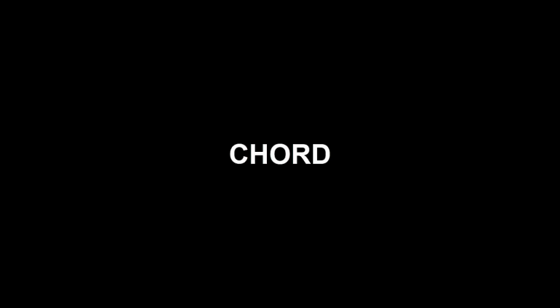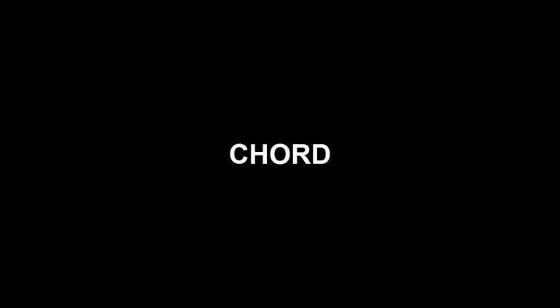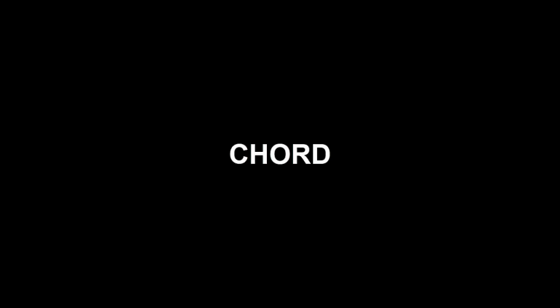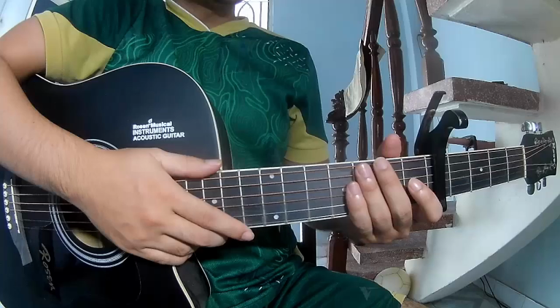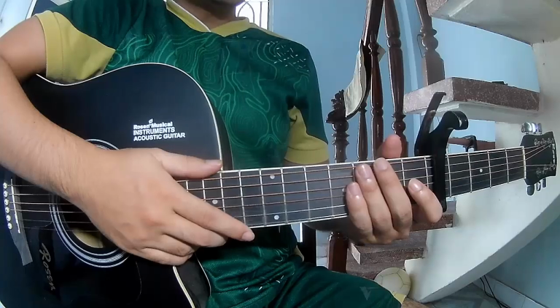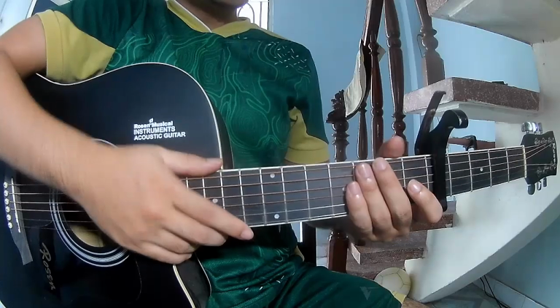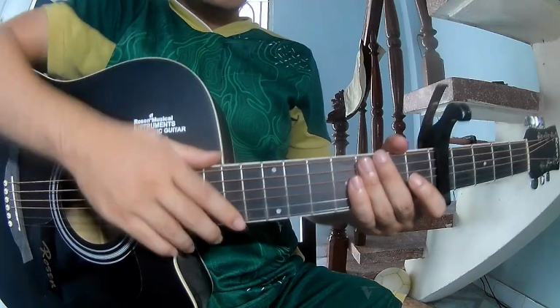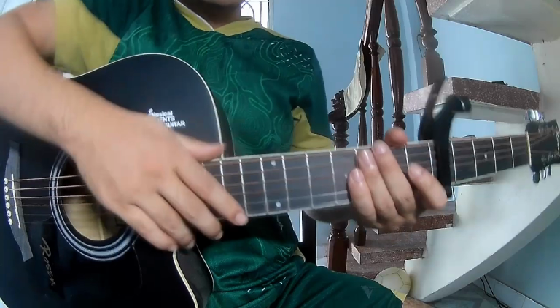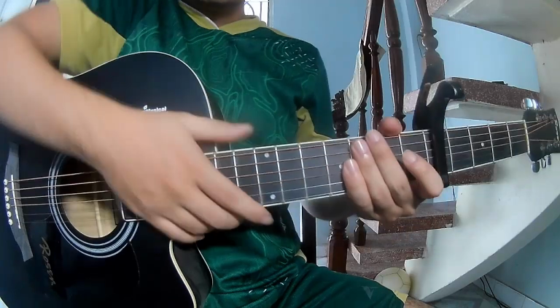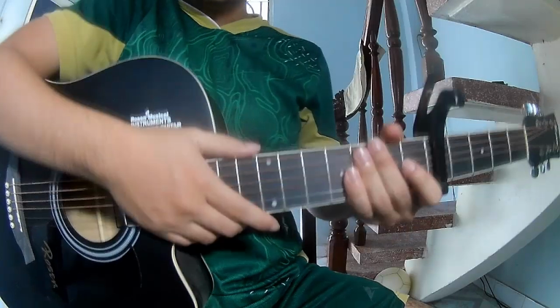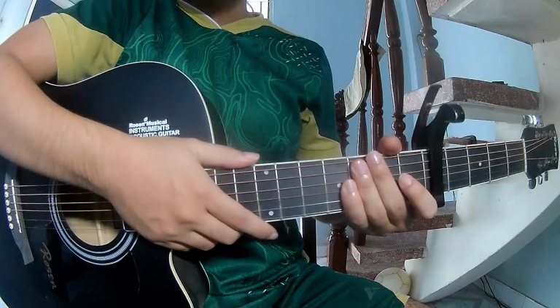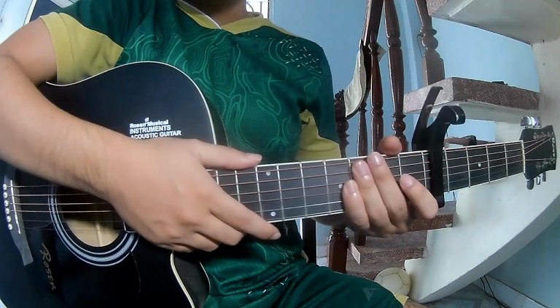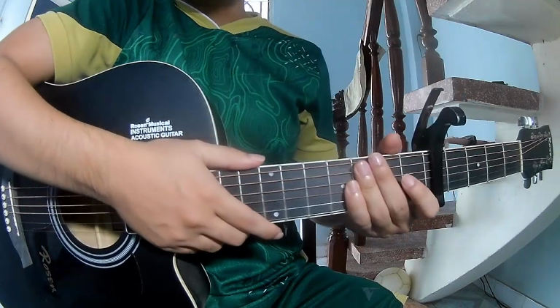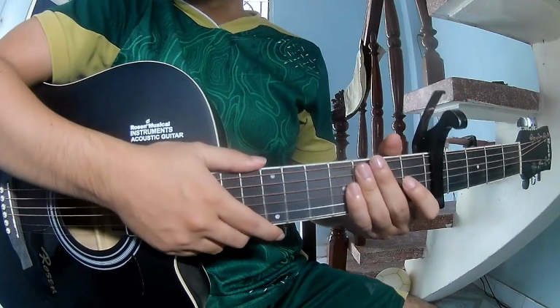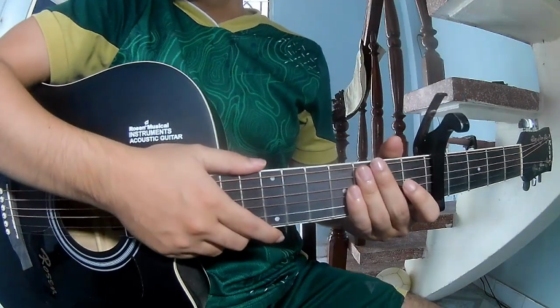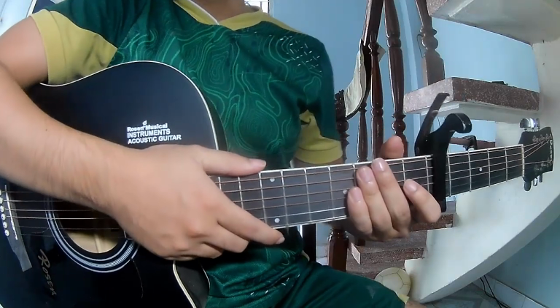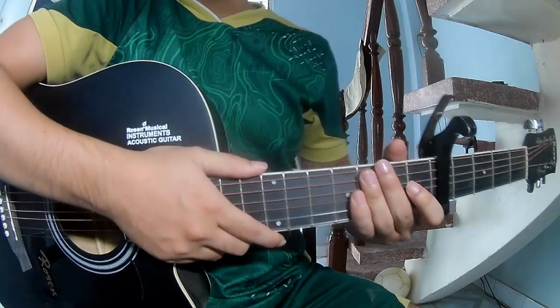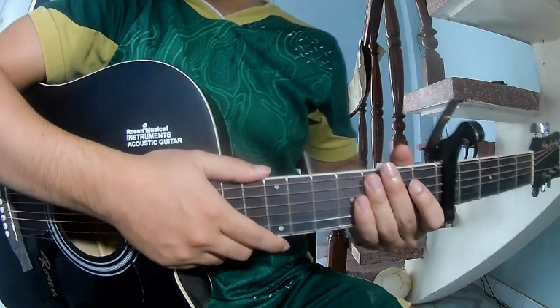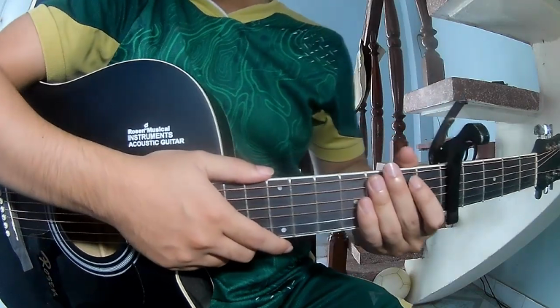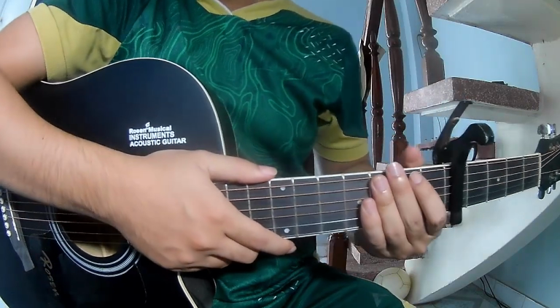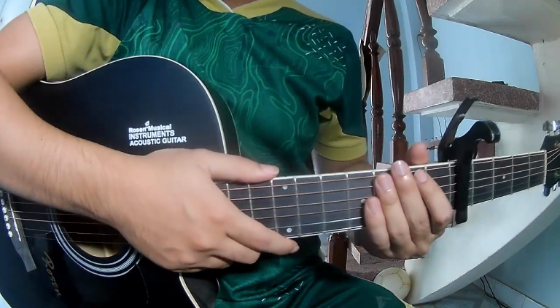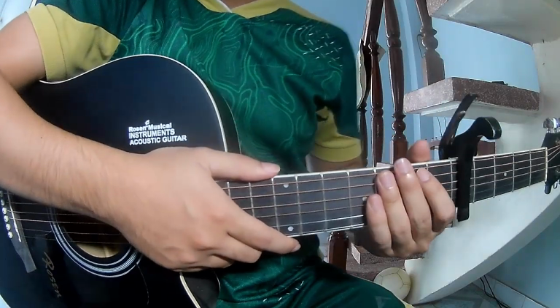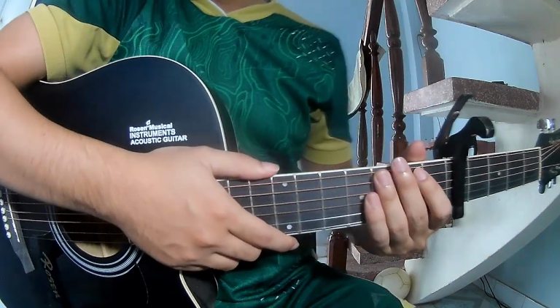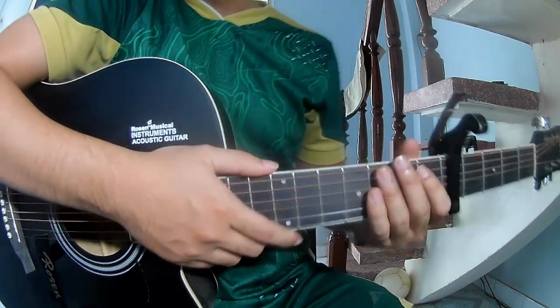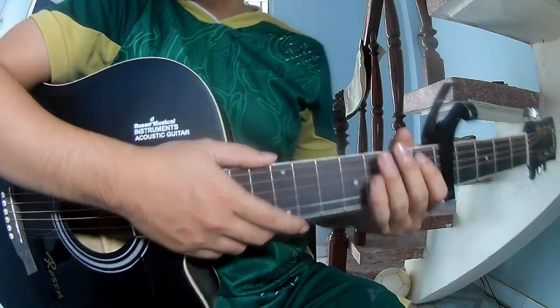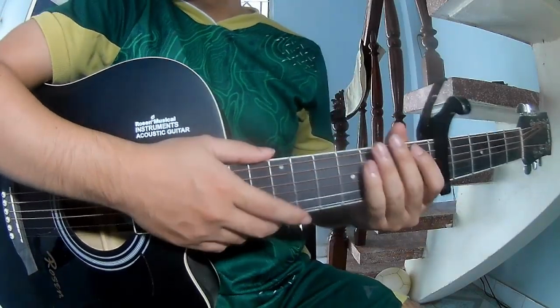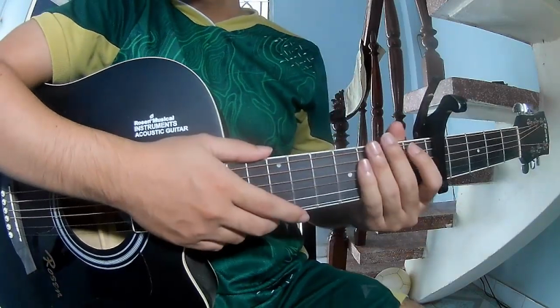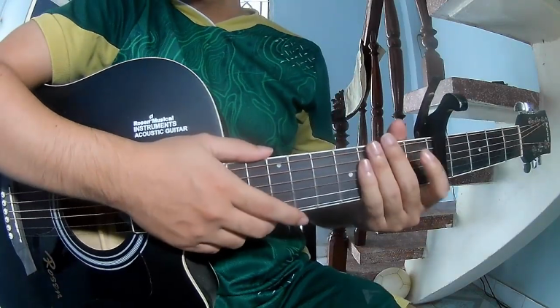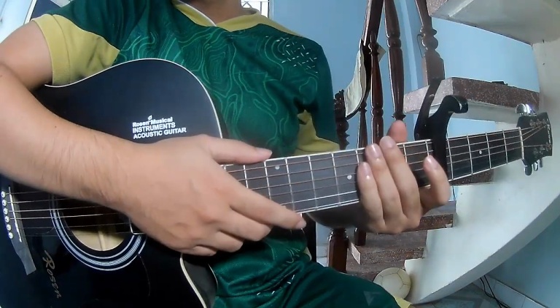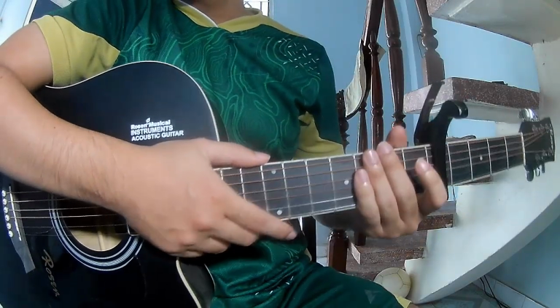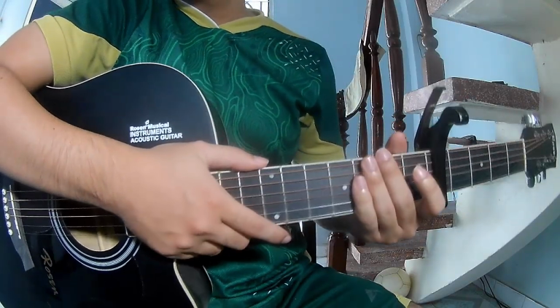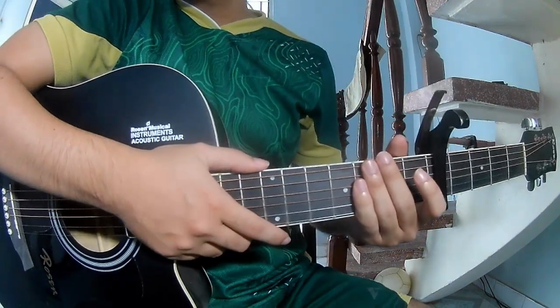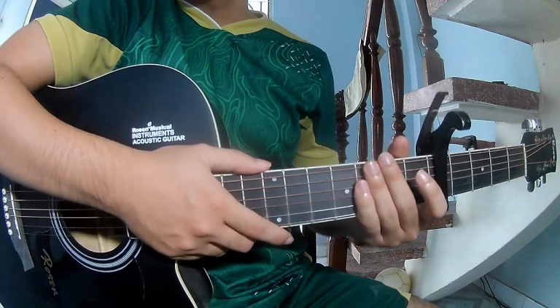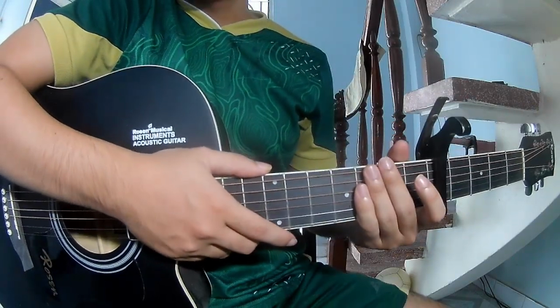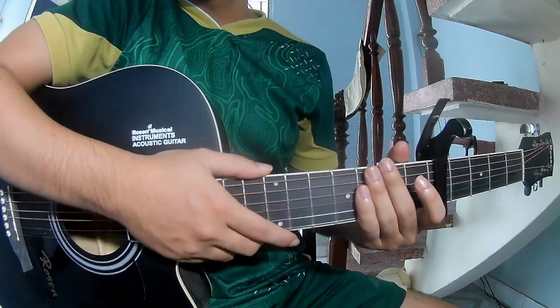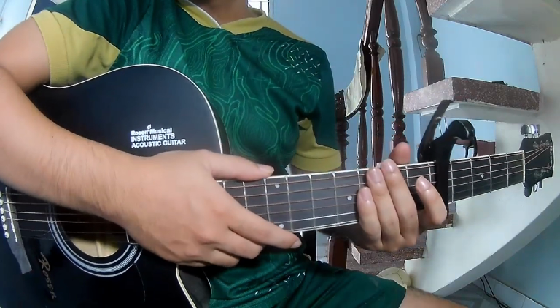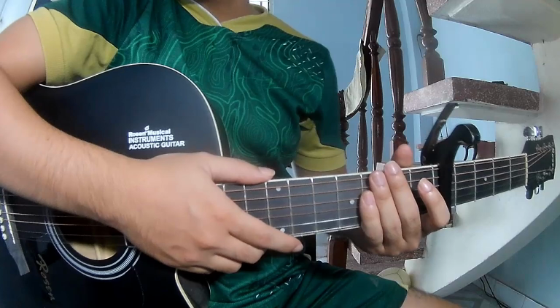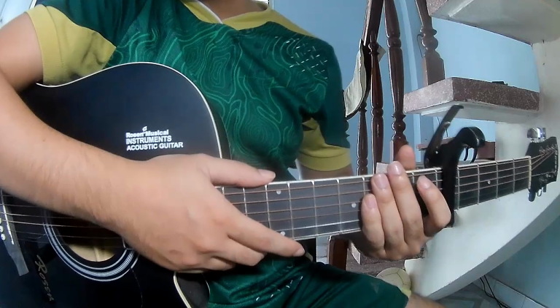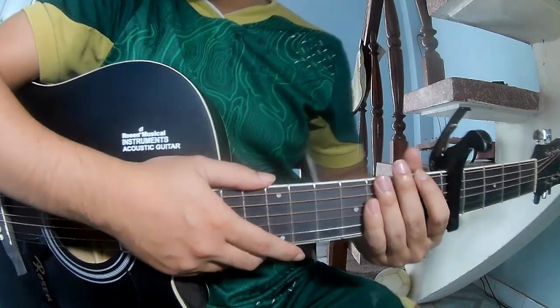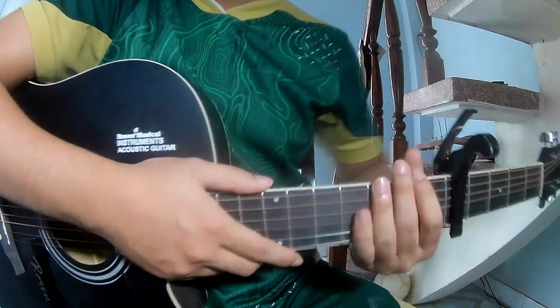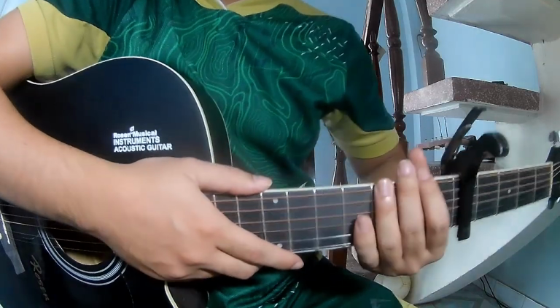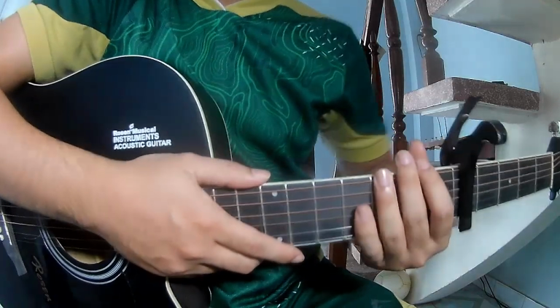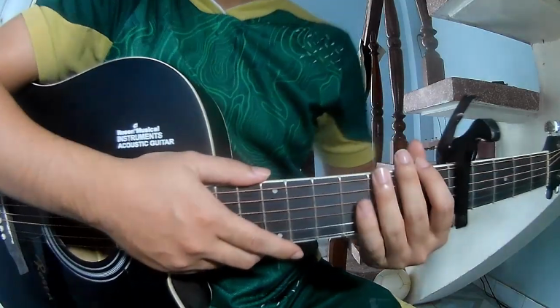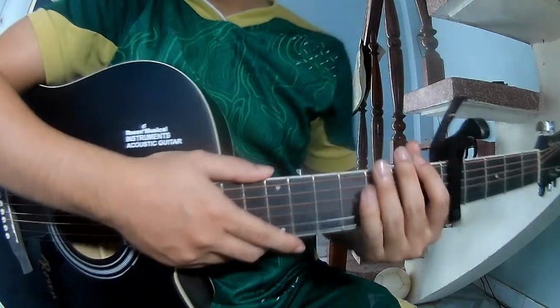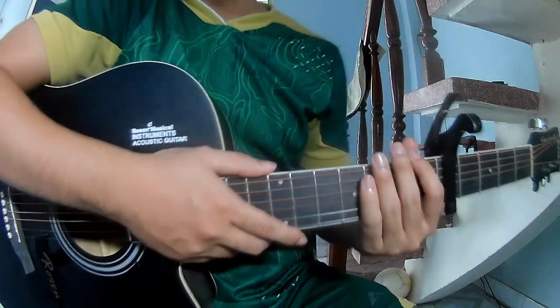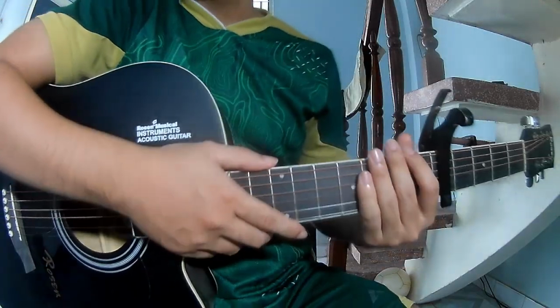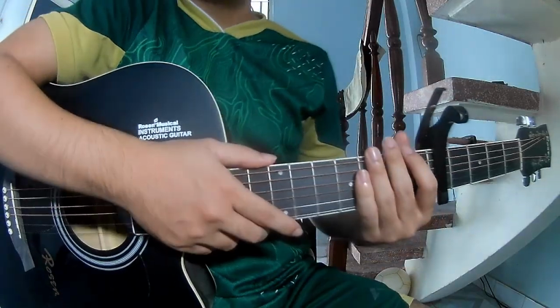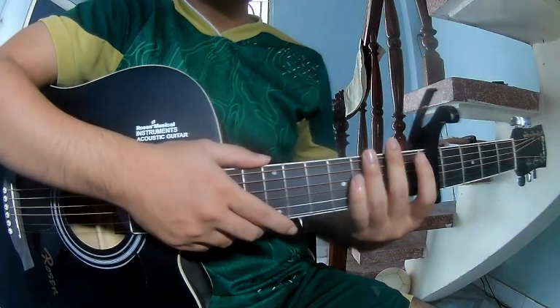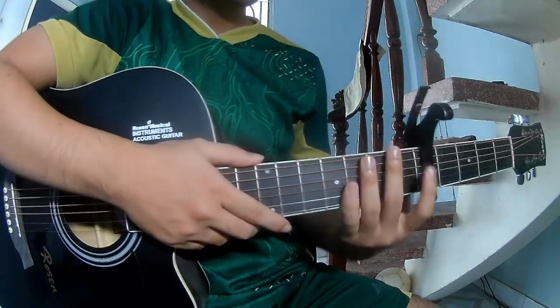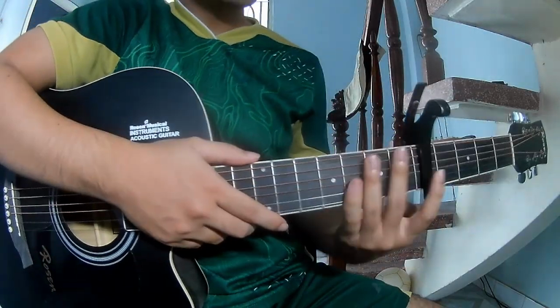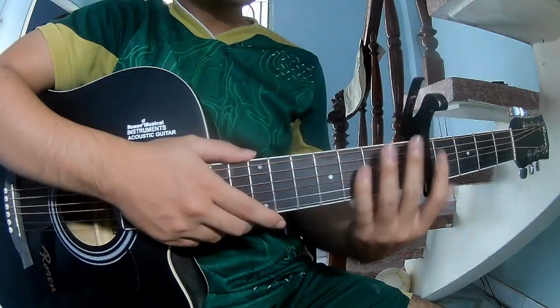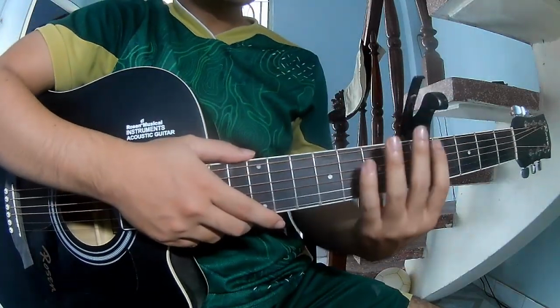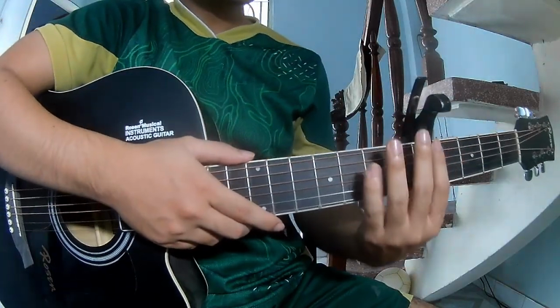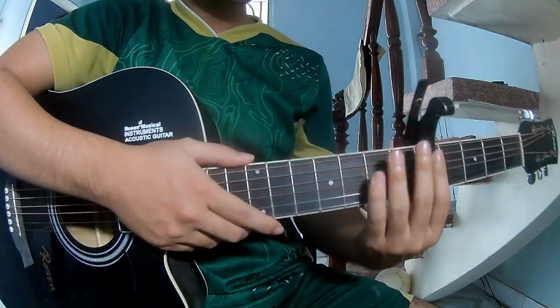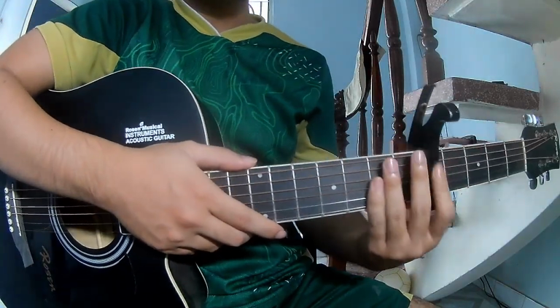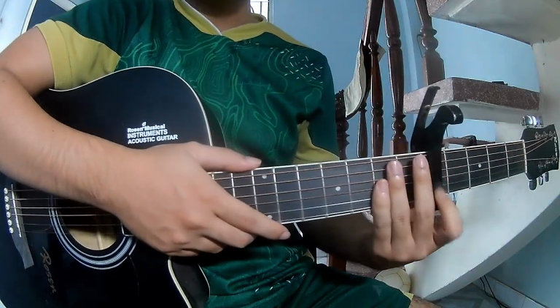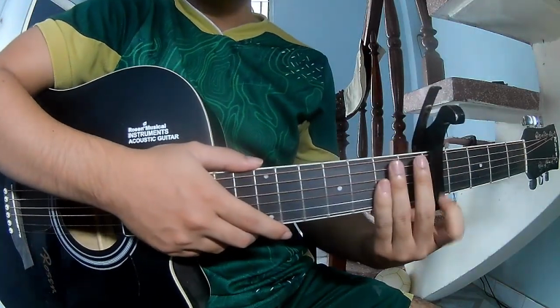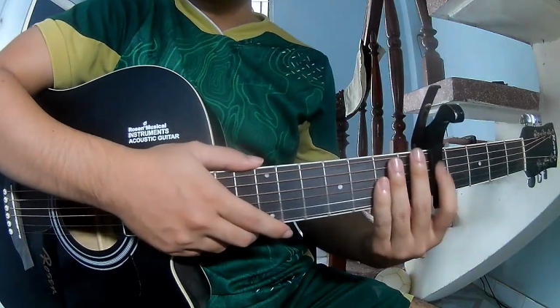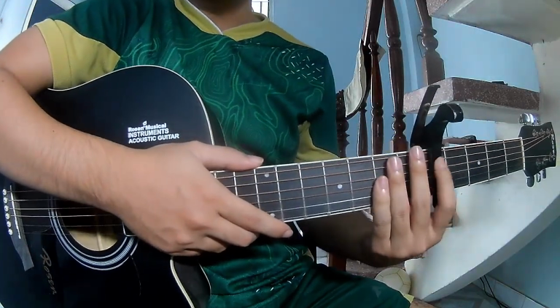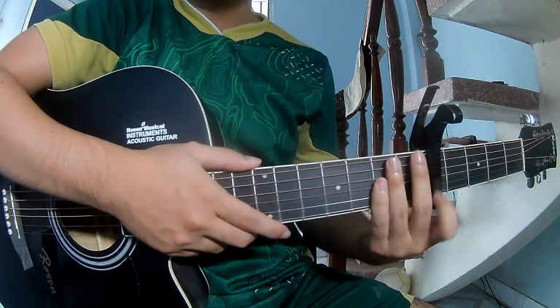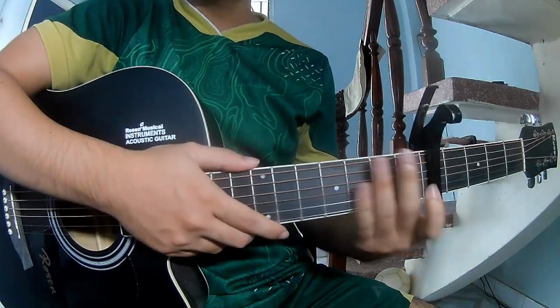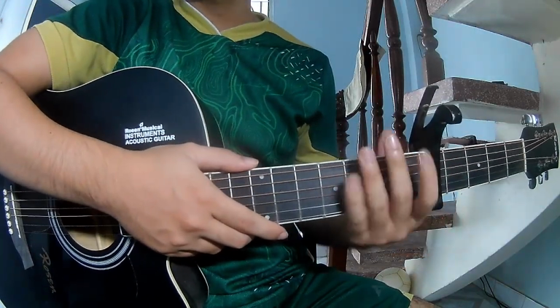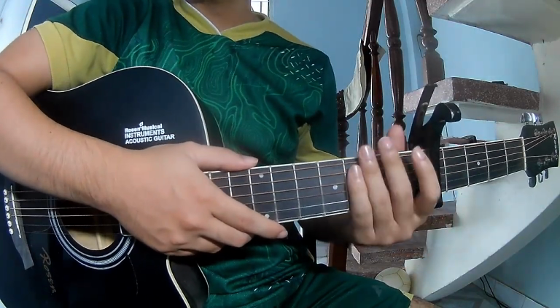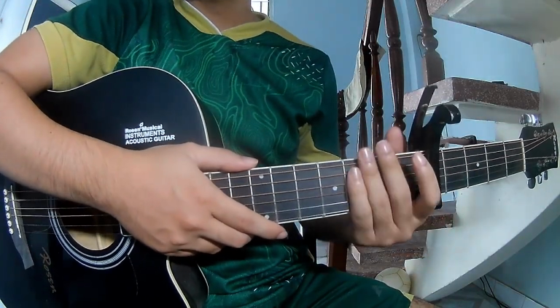Hi everyone, today we share how to play guitar New Romantics by Taylor Swift. The first sequel in the fifth frame.